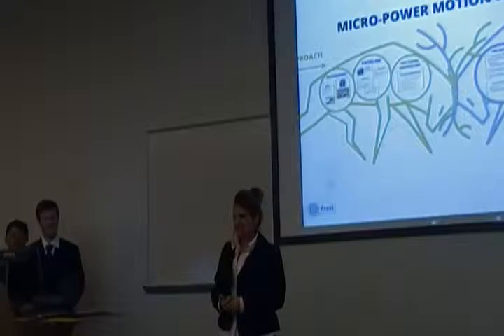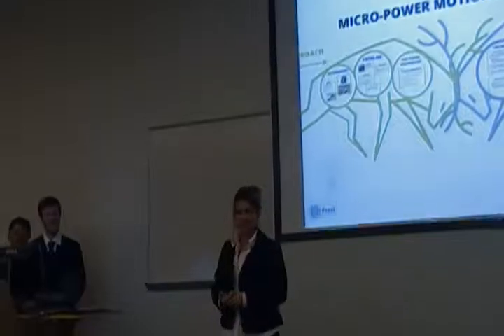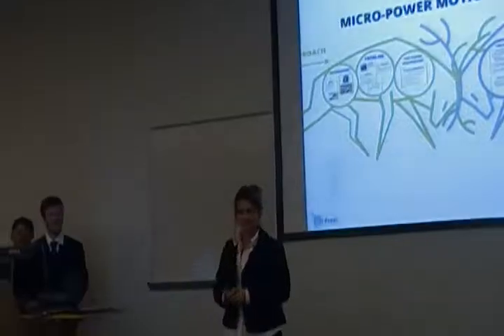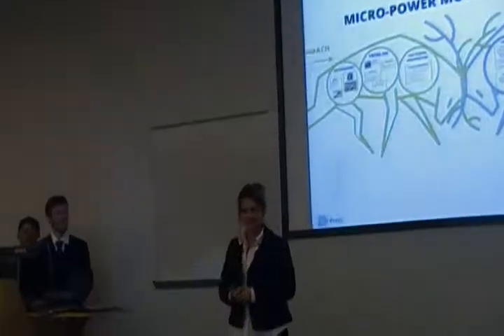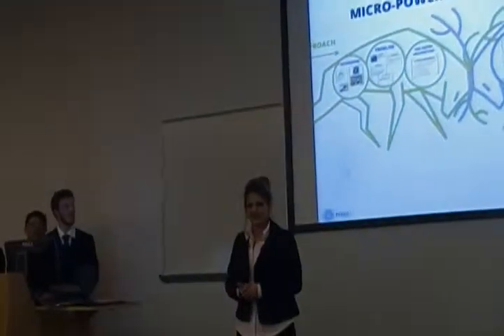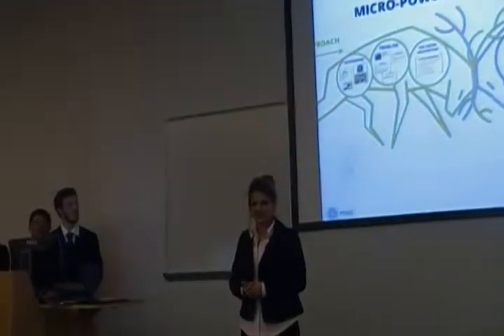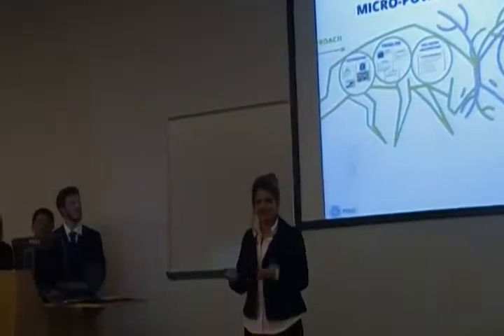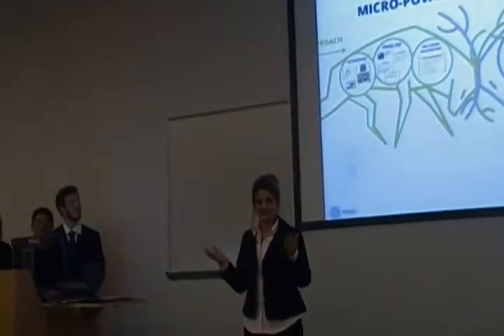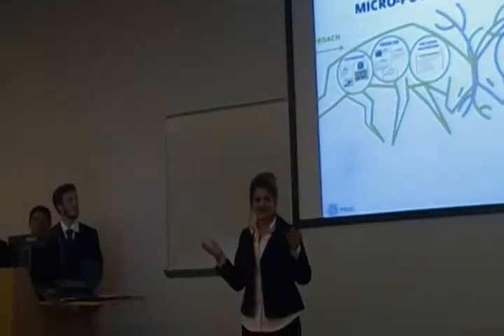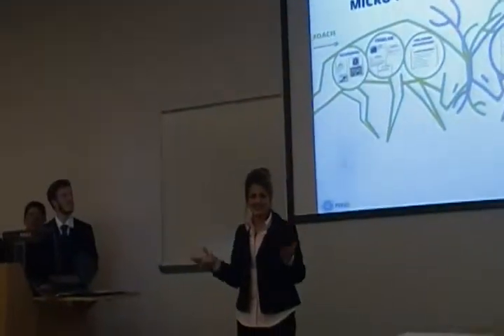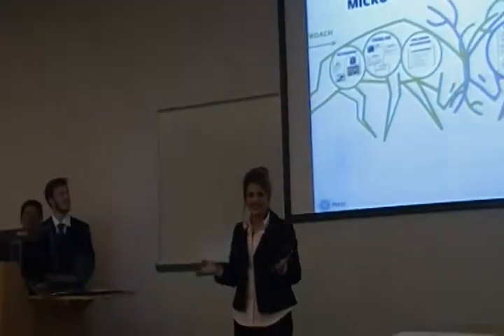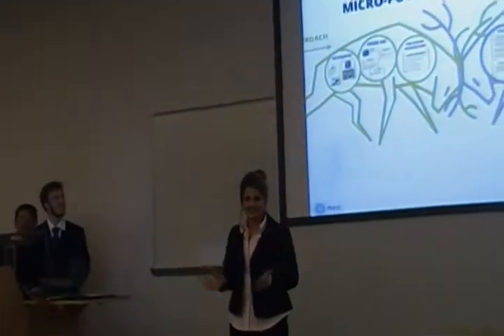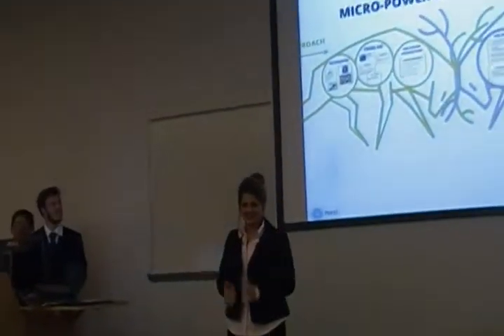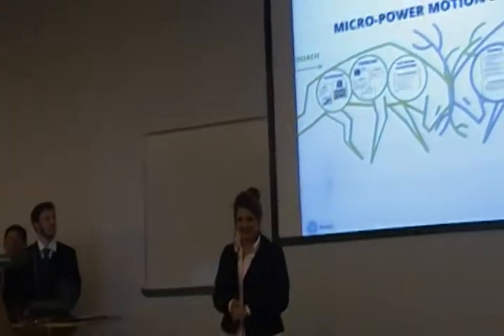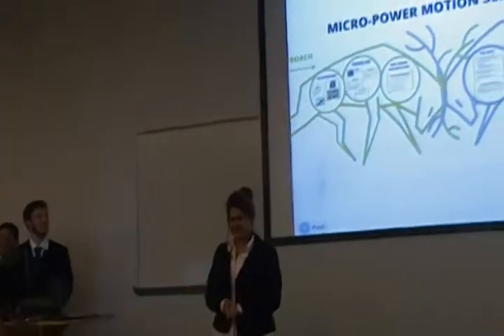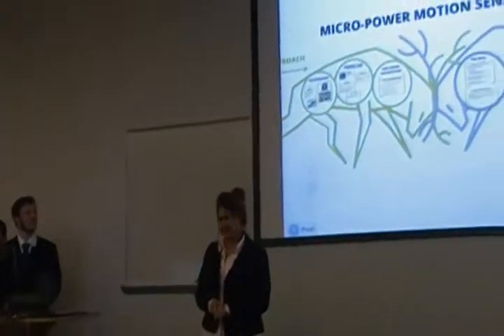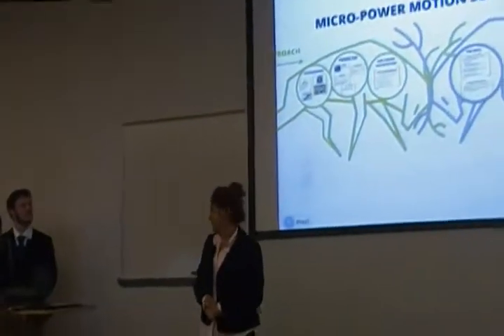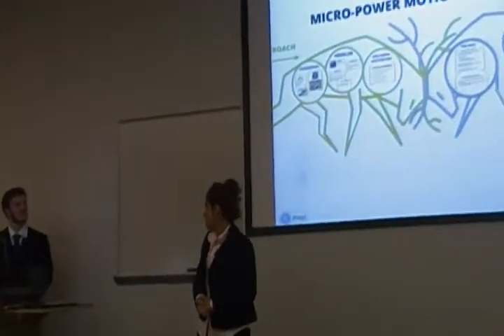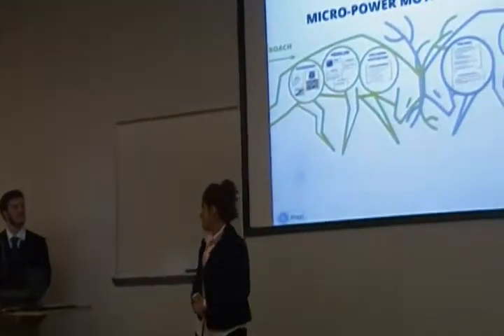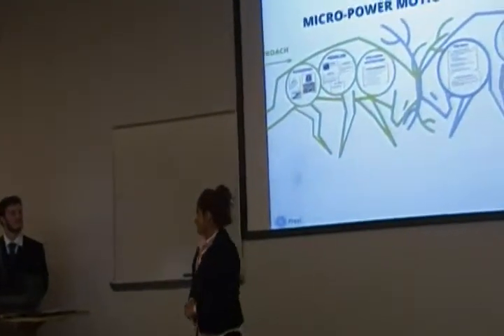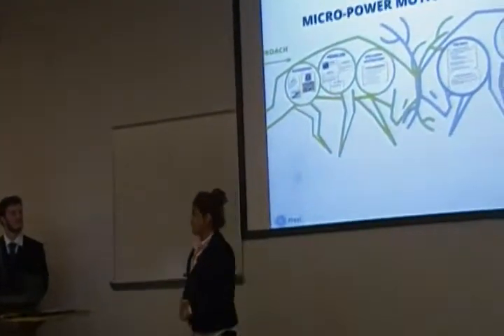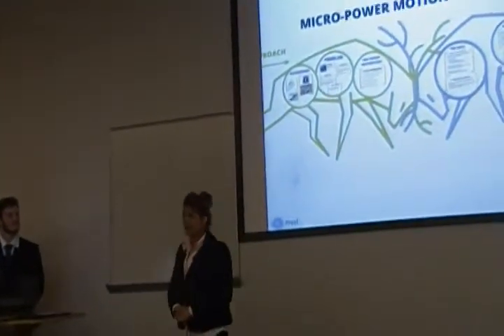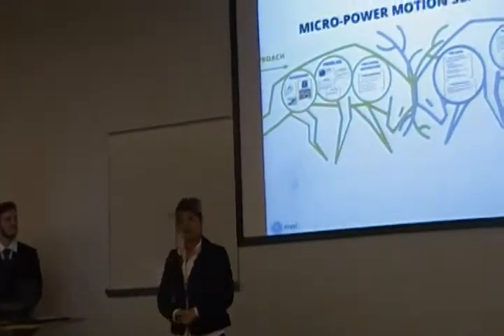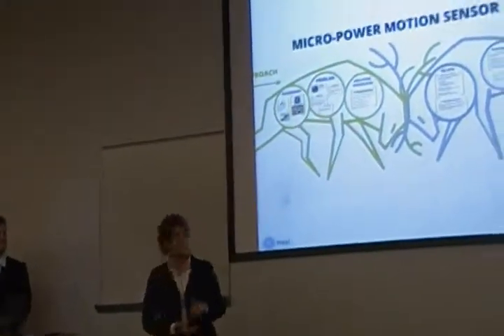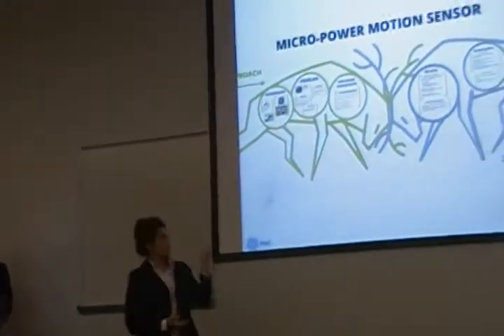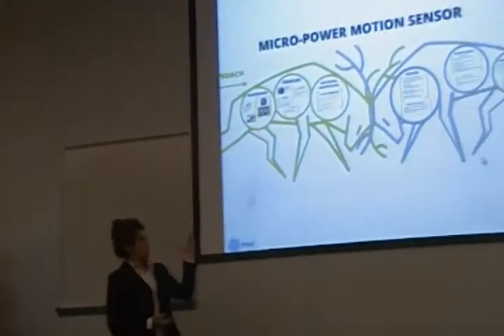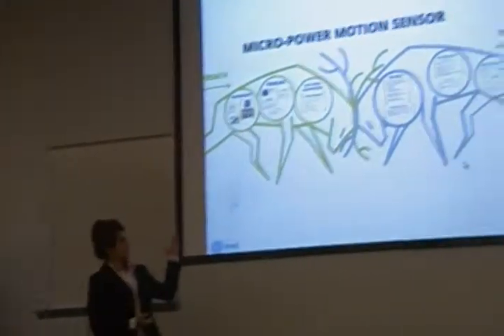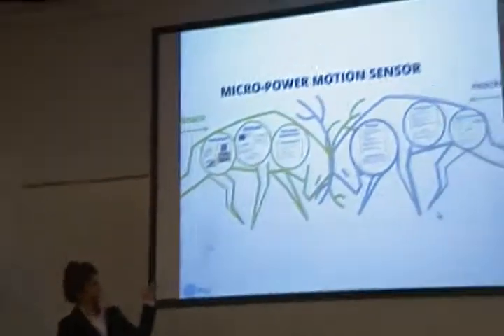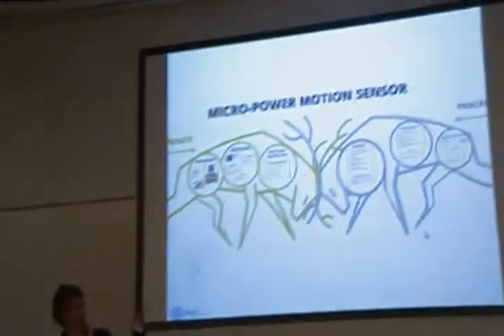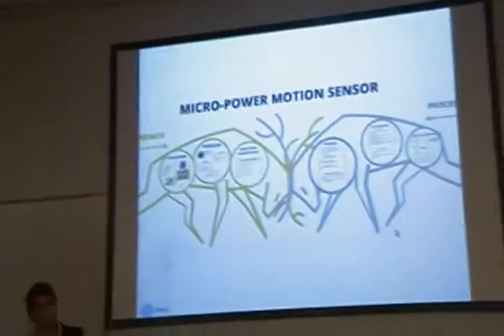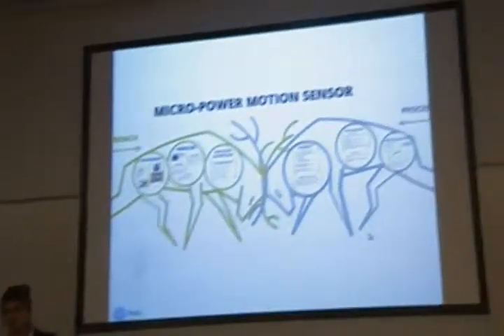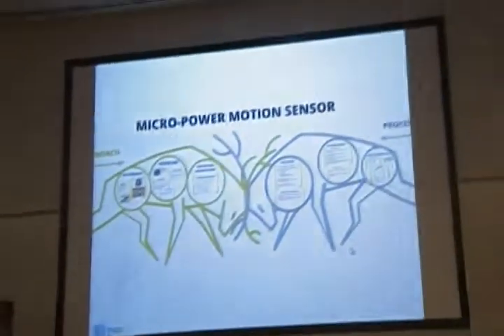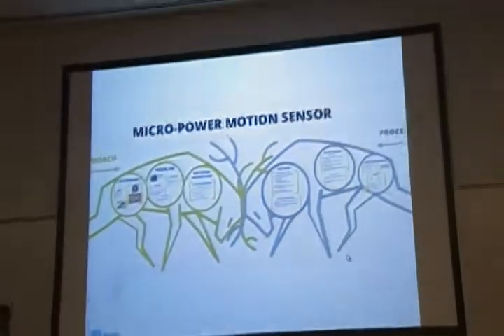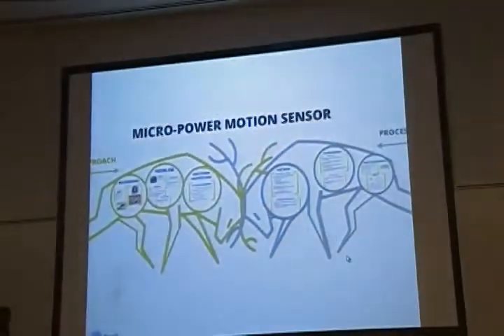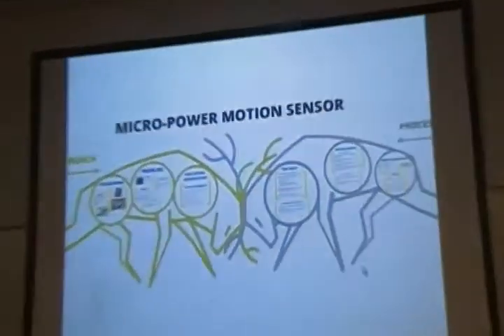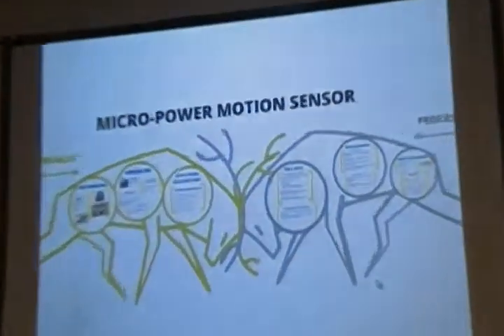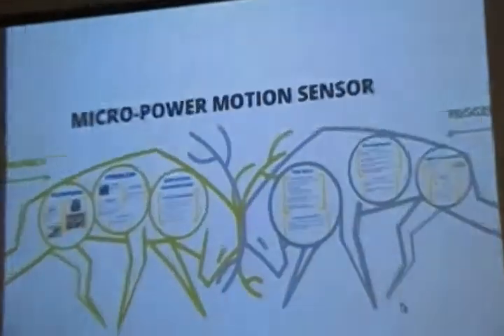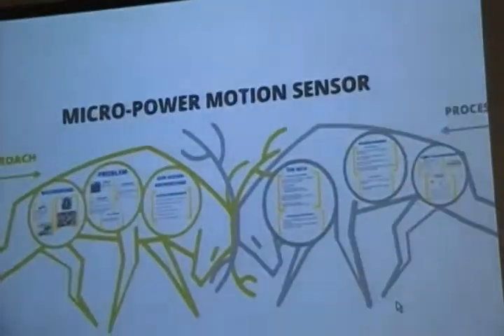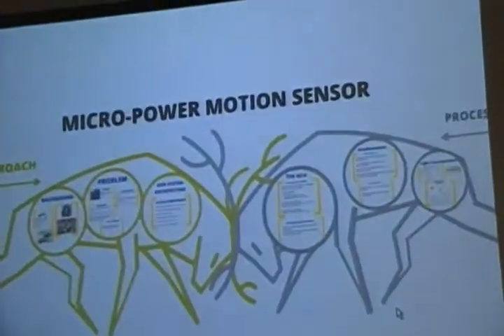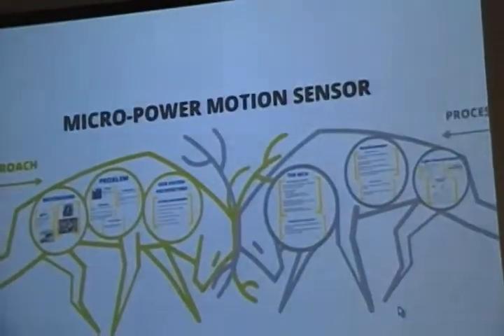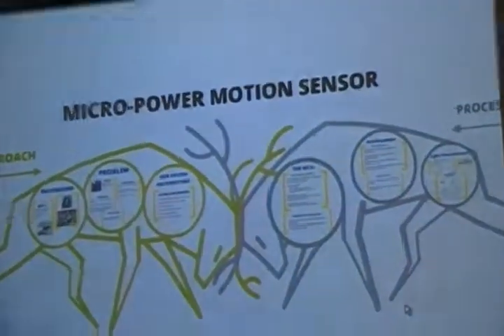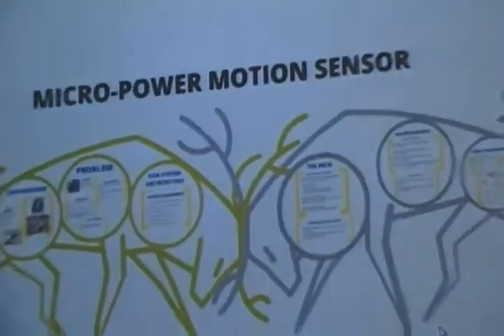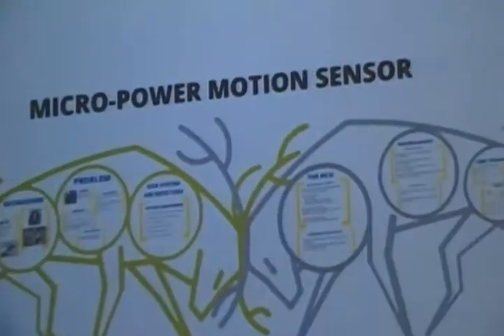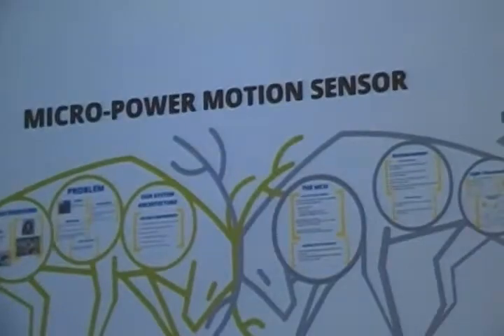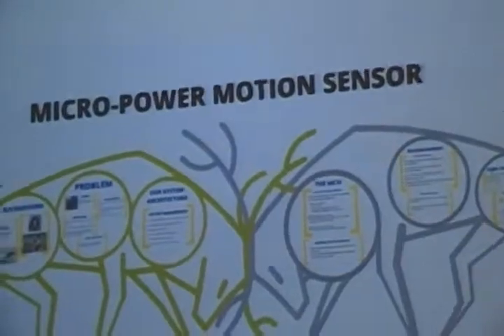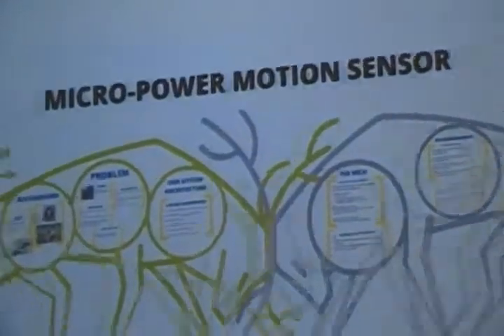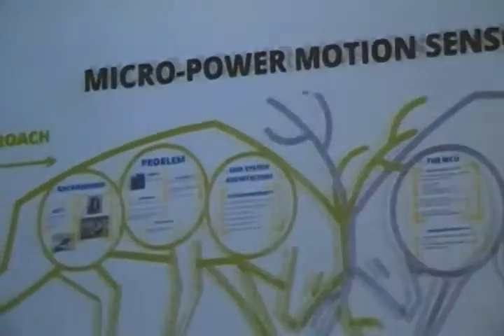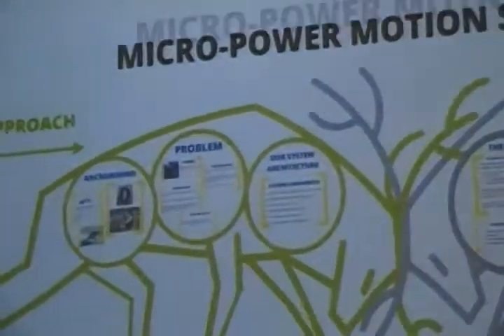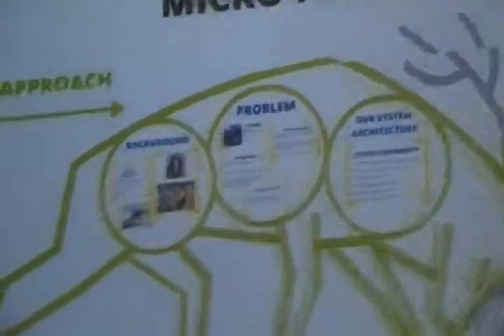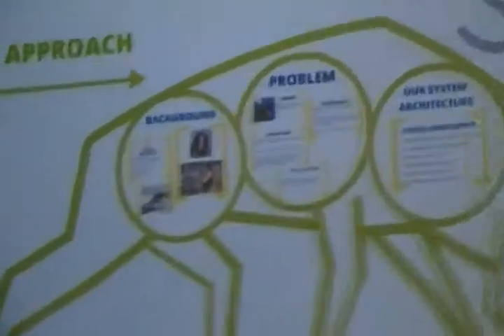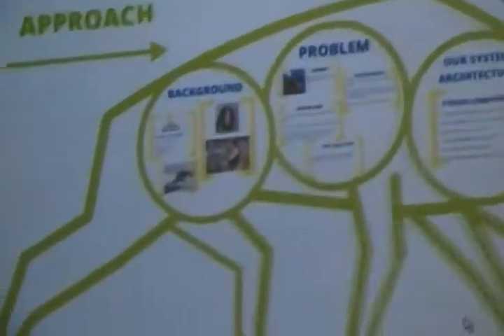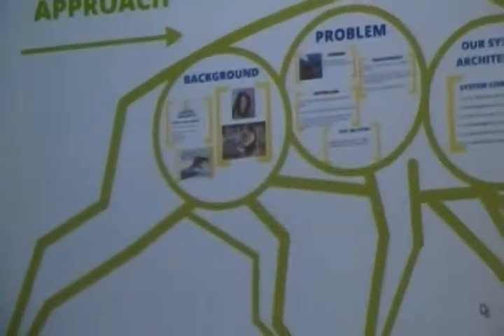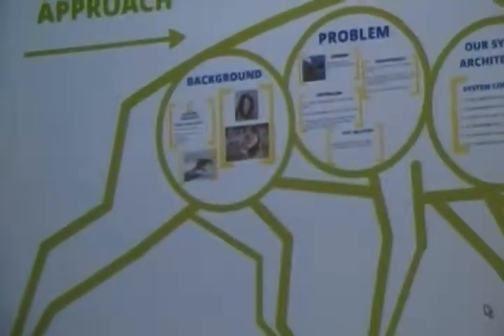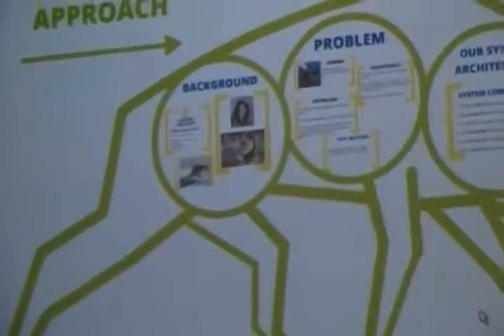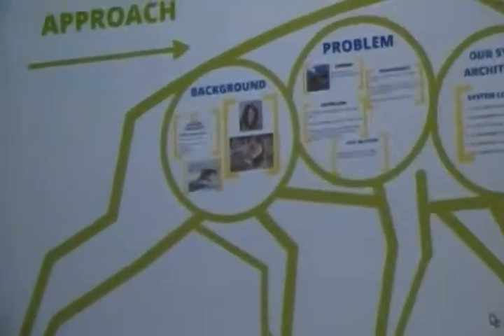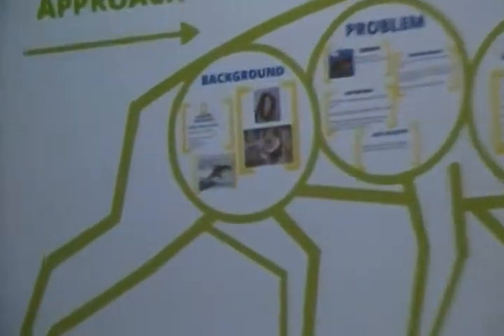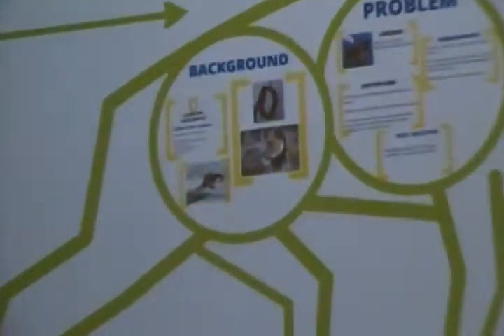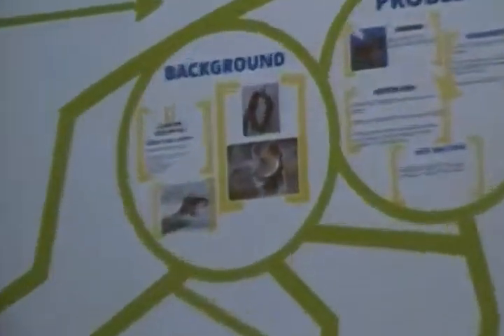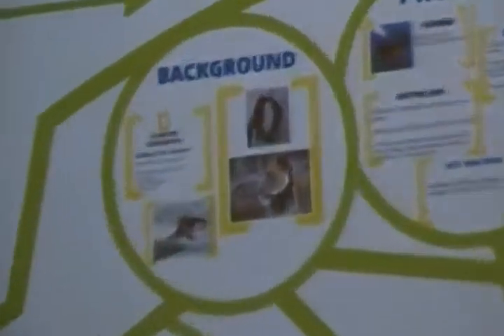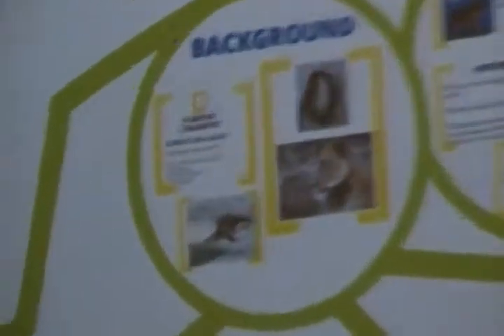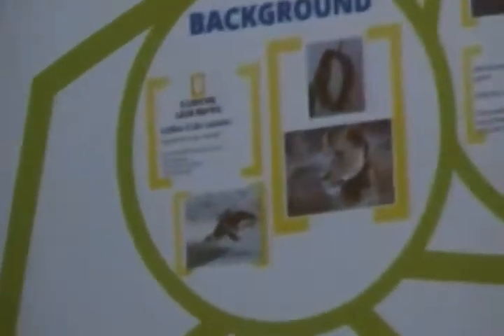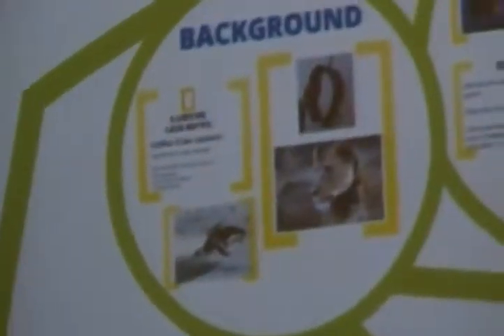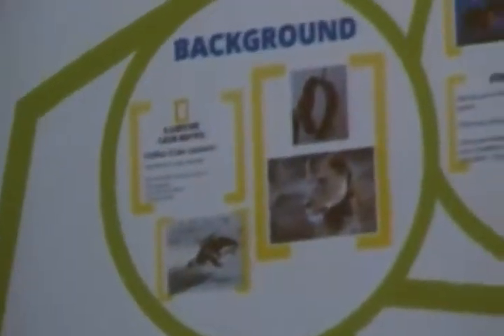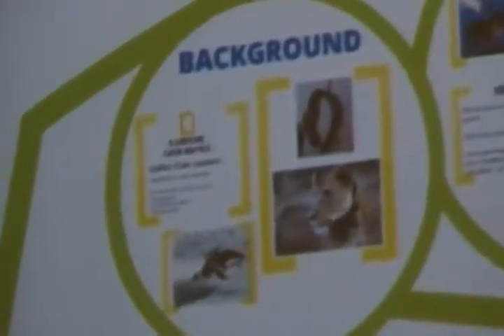This is our presentation. Thanks a lot for attending today. Micropower Motion Sensor. Group members: Nurul Hussain, J.C. Taylor, Carlos Palomo, and Ciara Taylor.